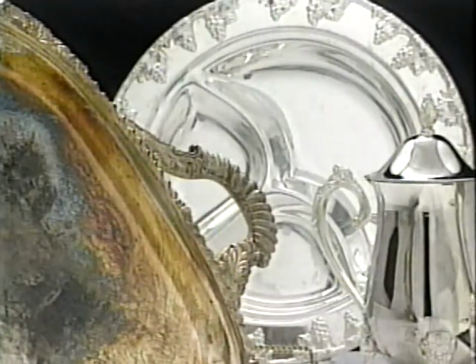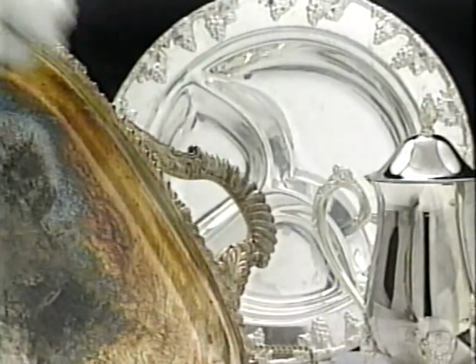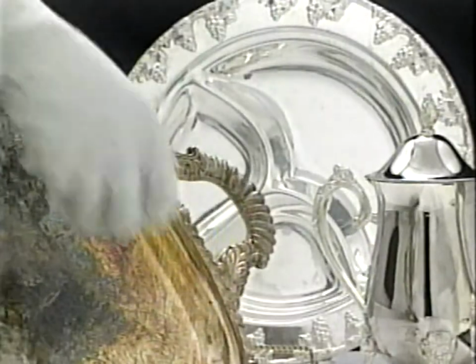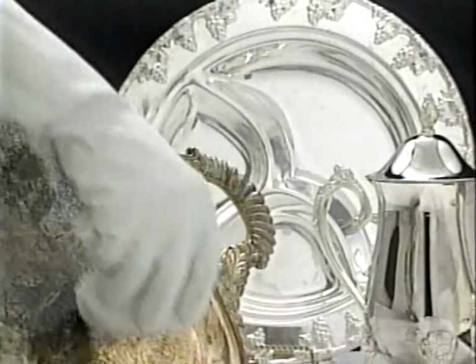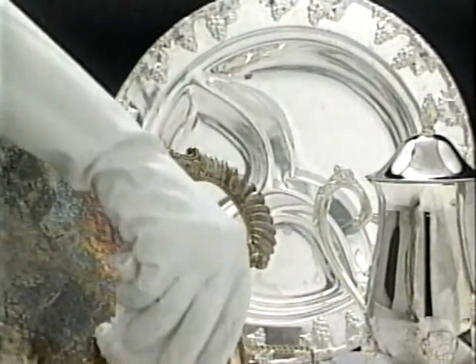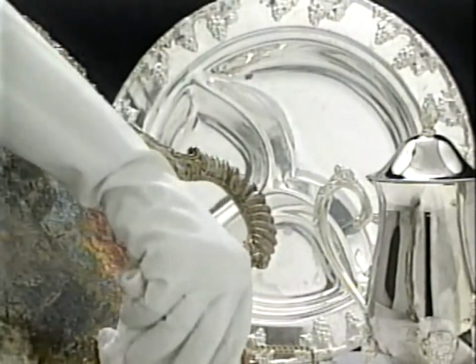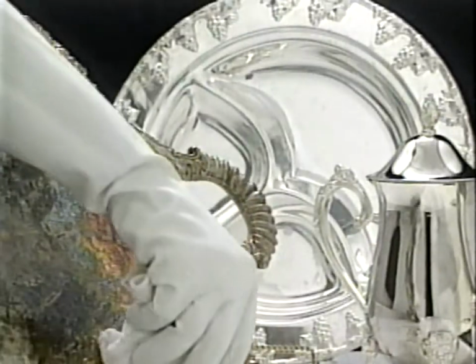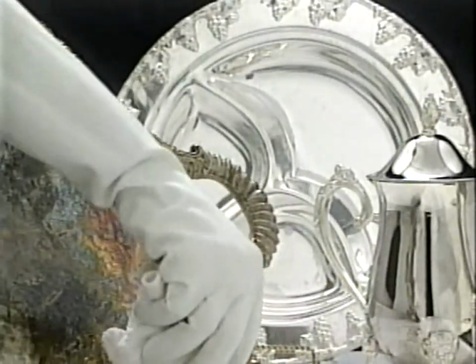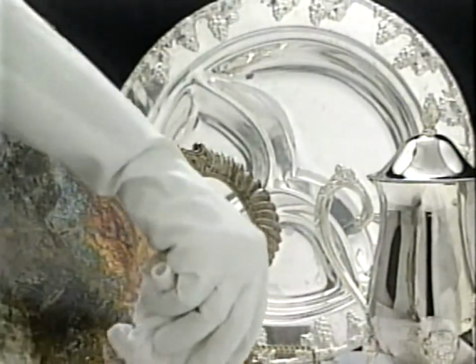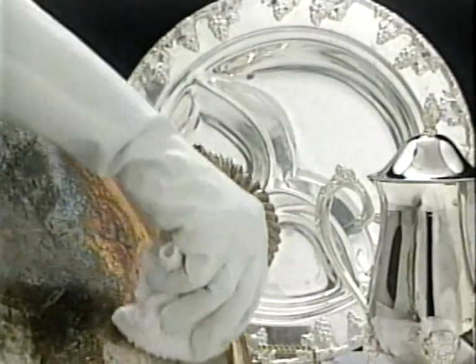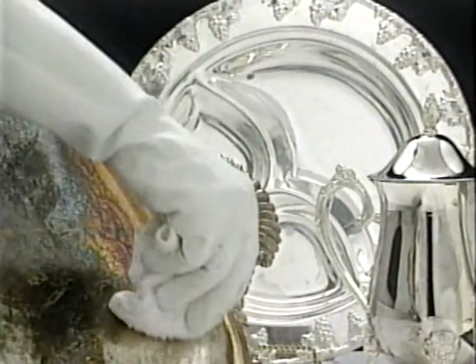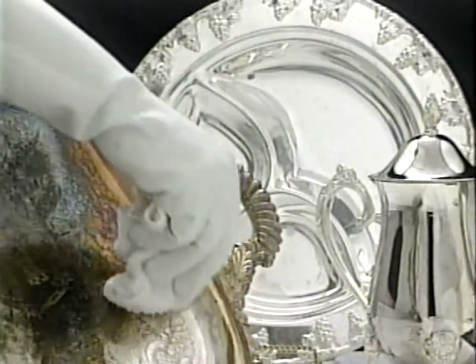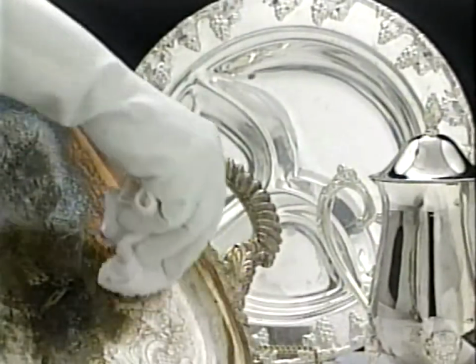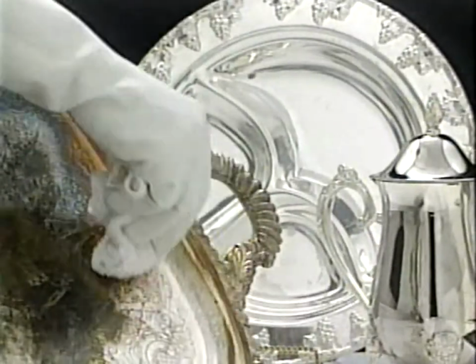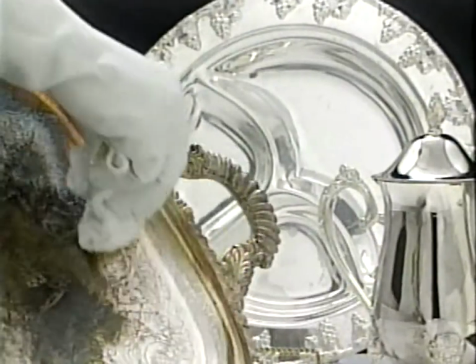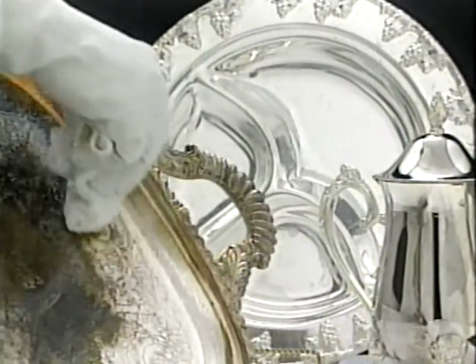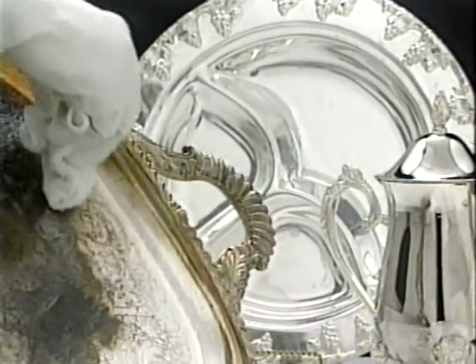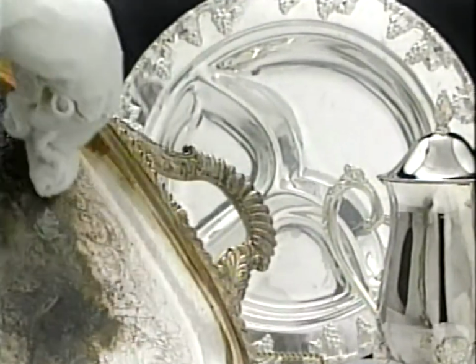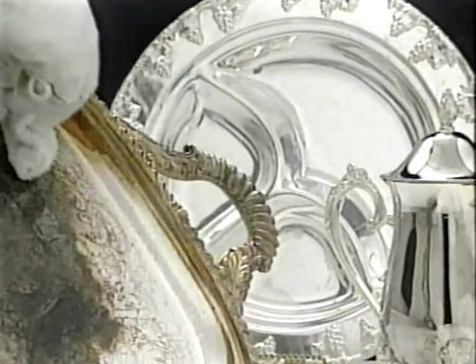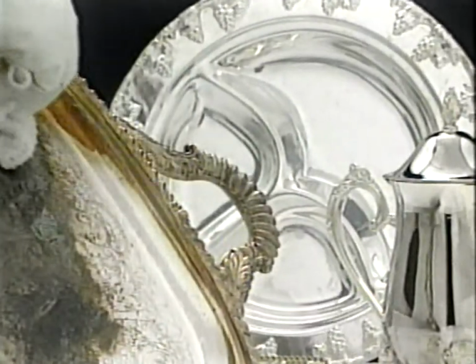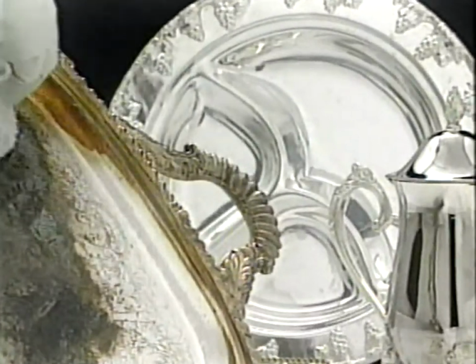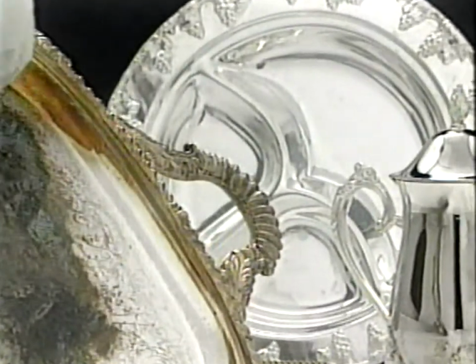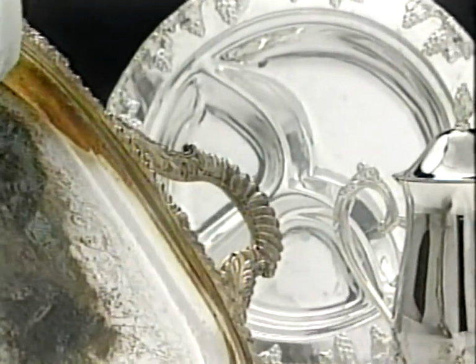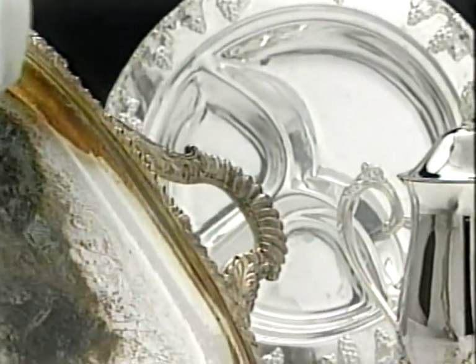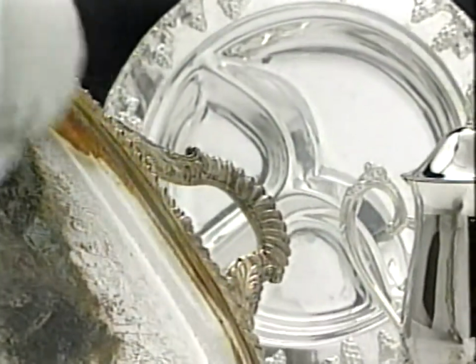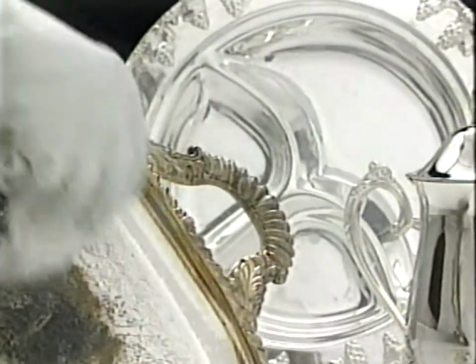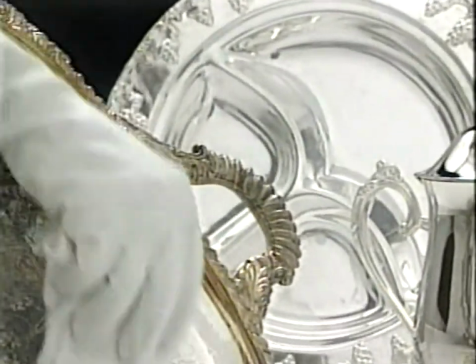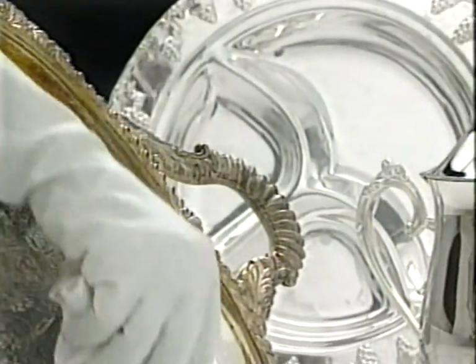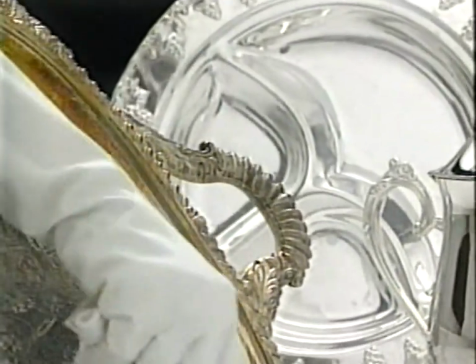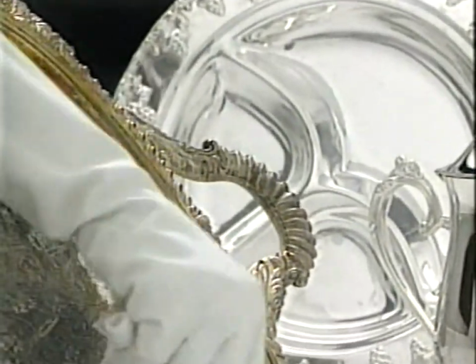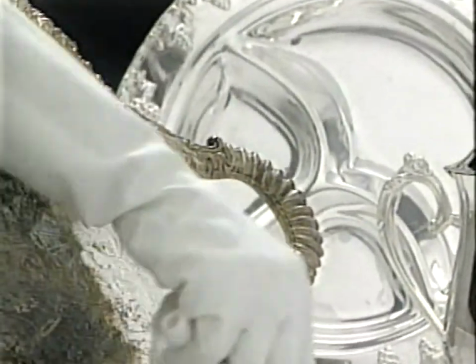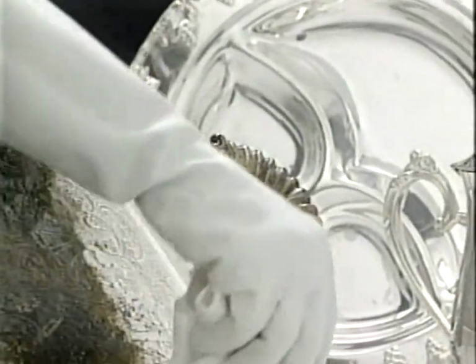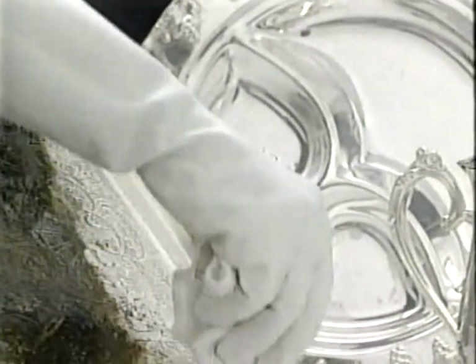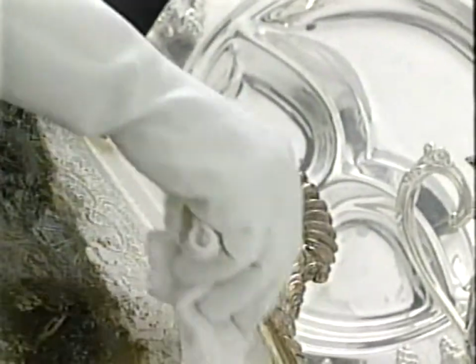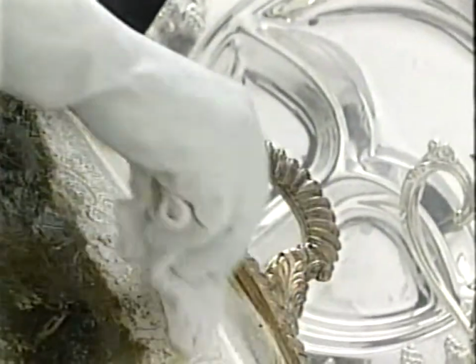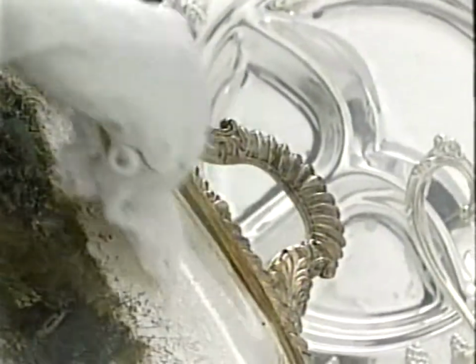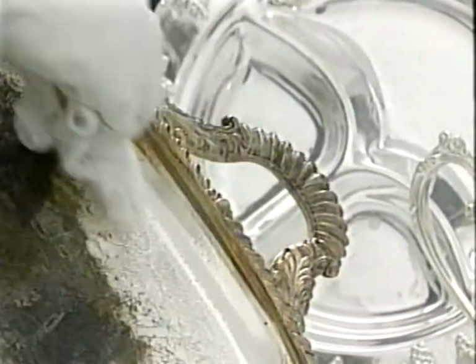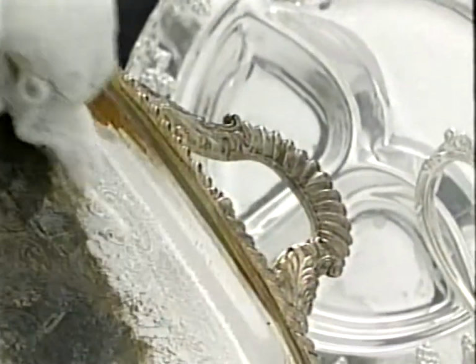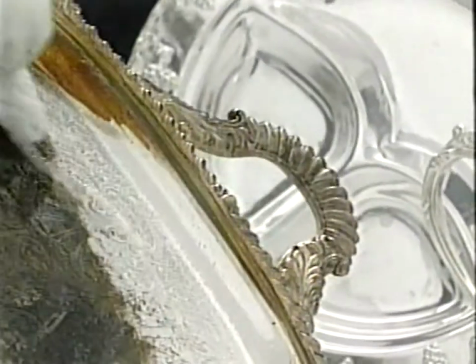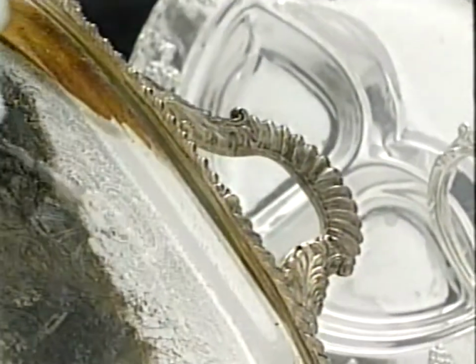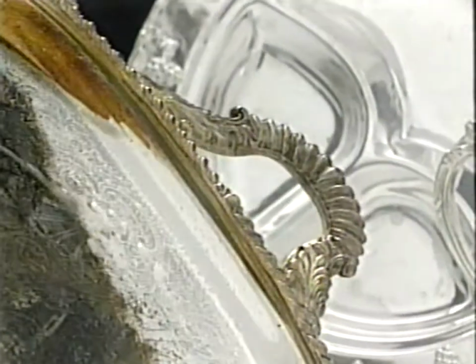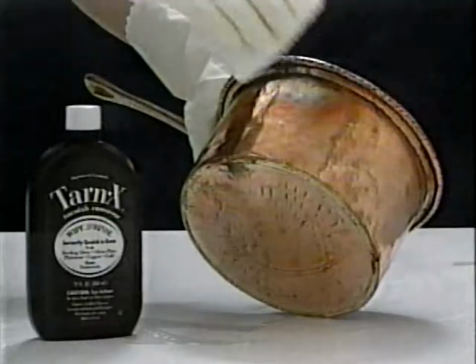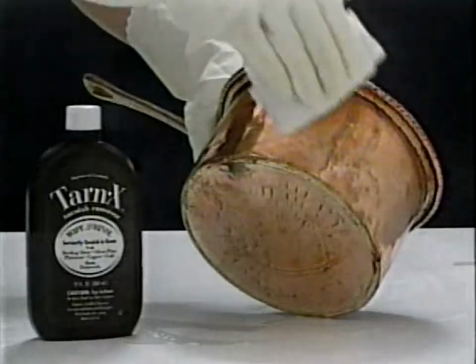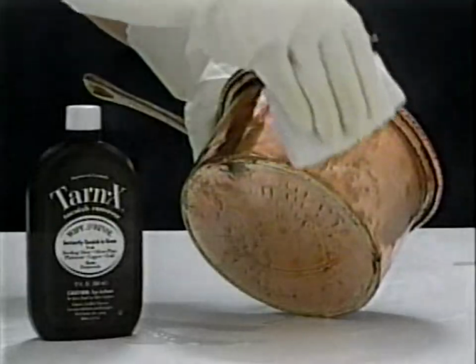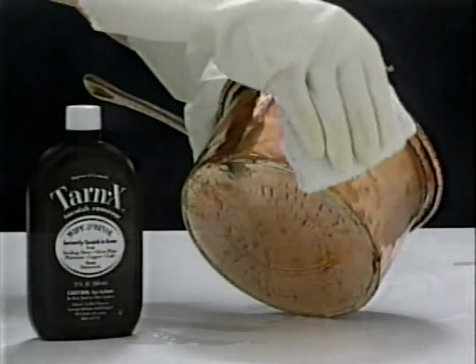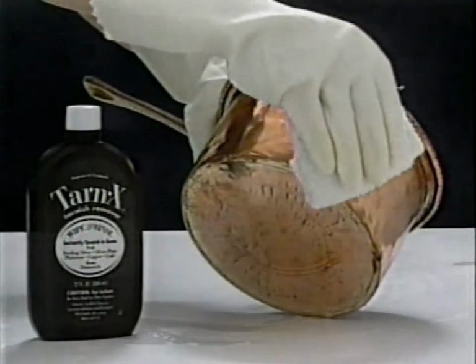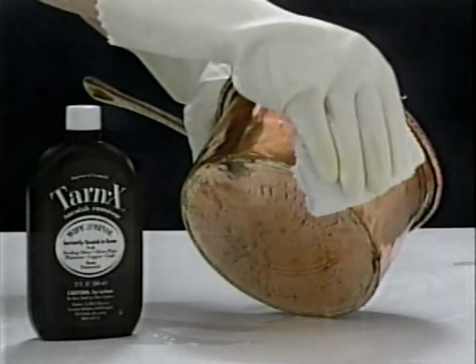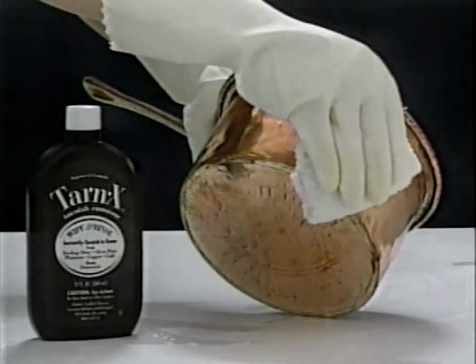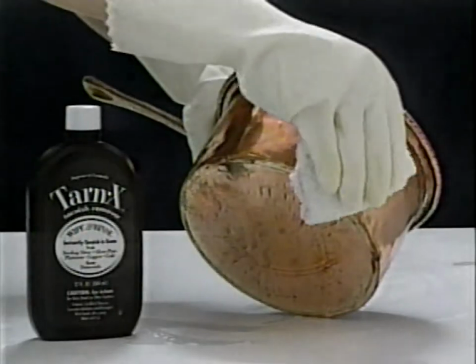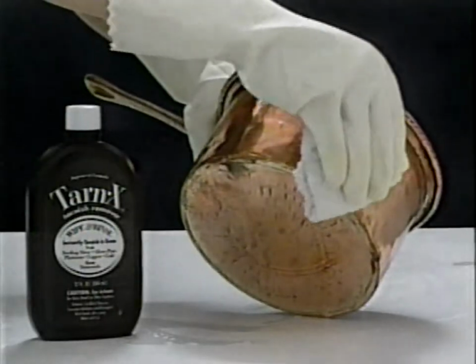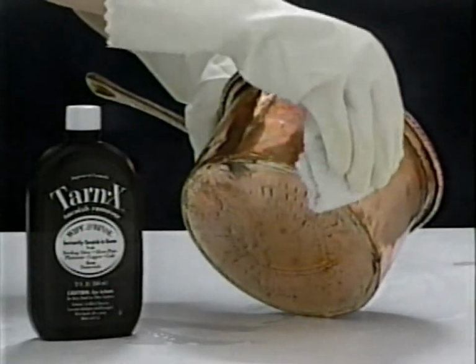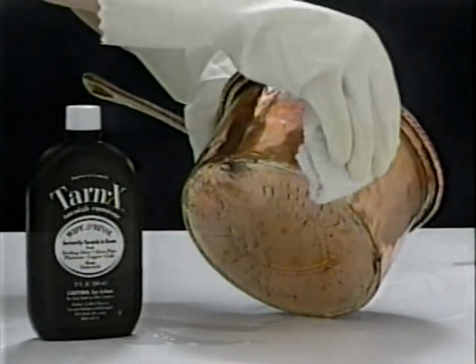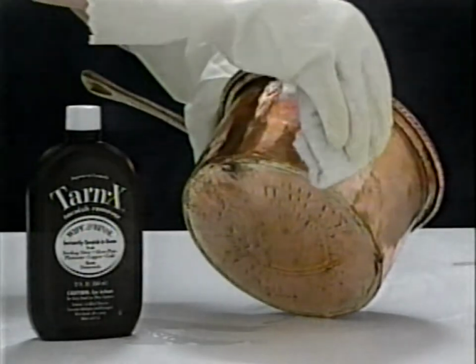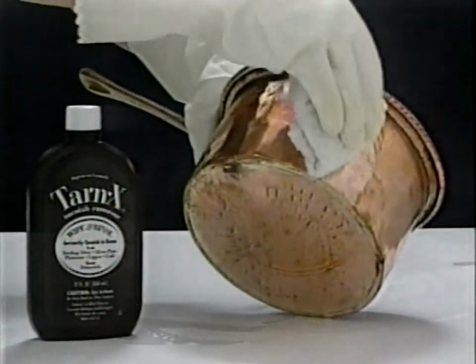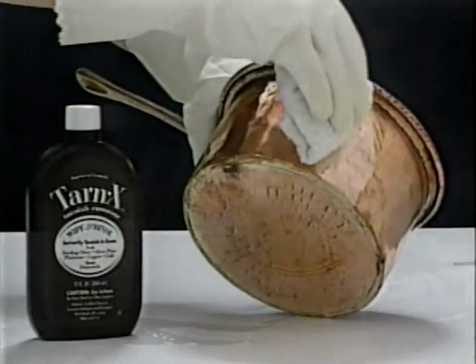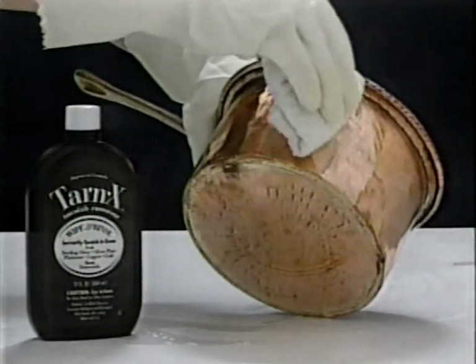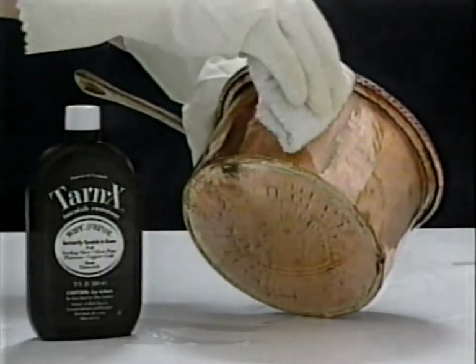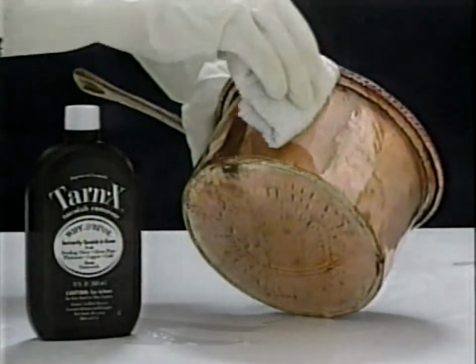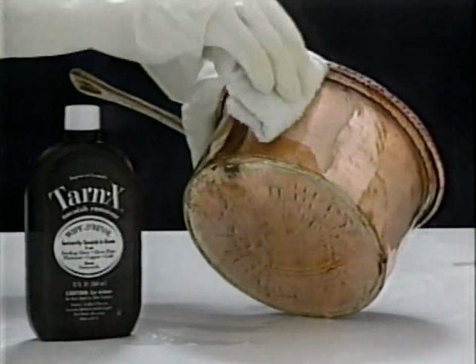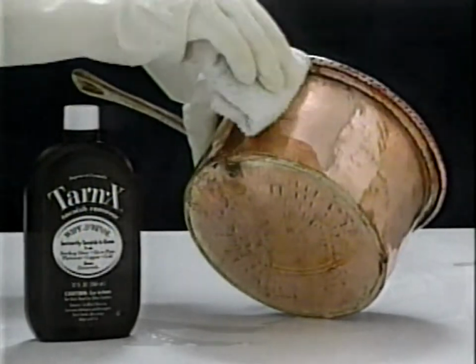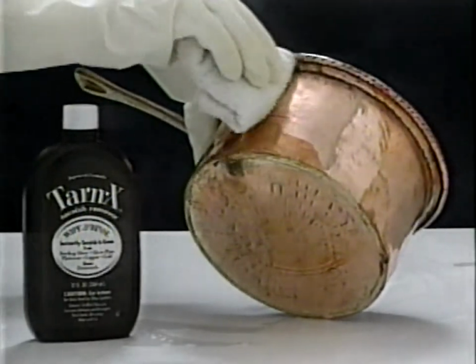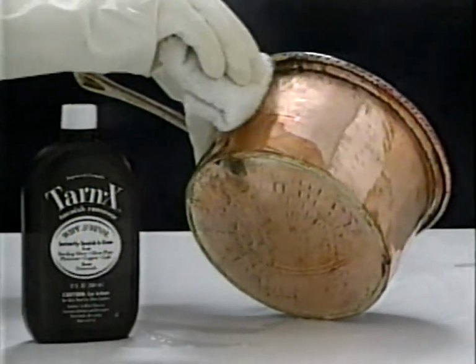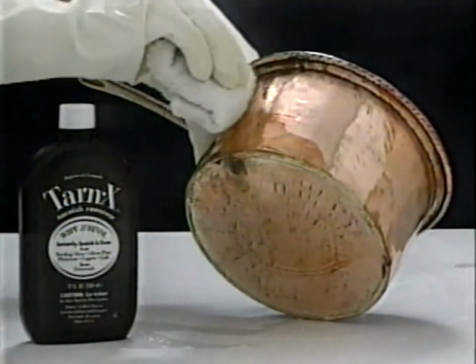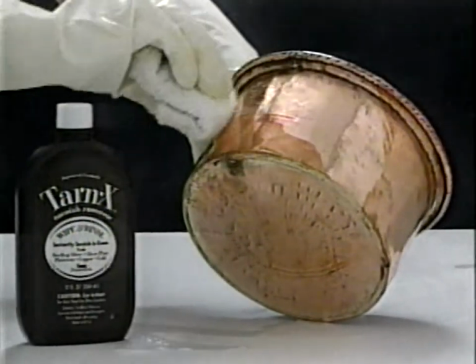Reformulated Tarn-X works instantly on the most intricately designed Sterling. It works just as fast on copper pots and pans.